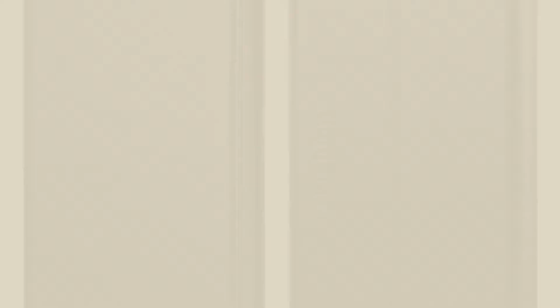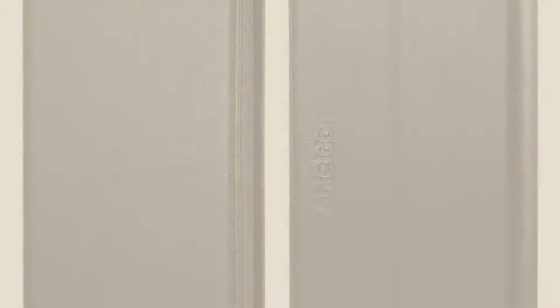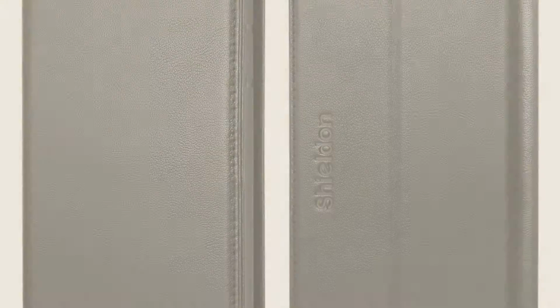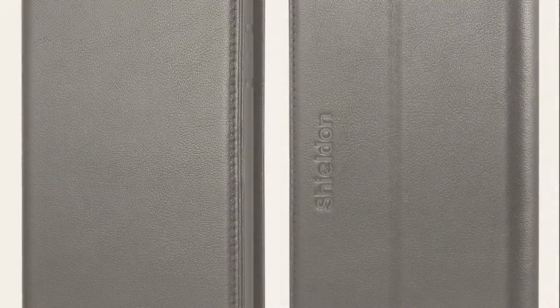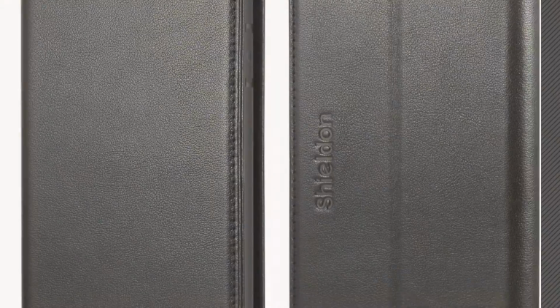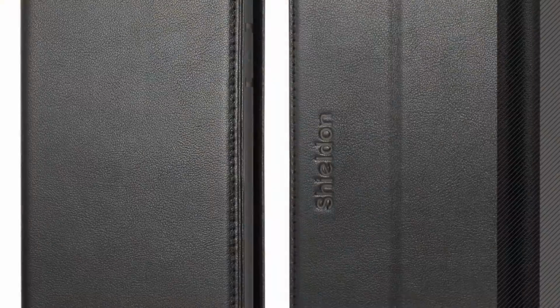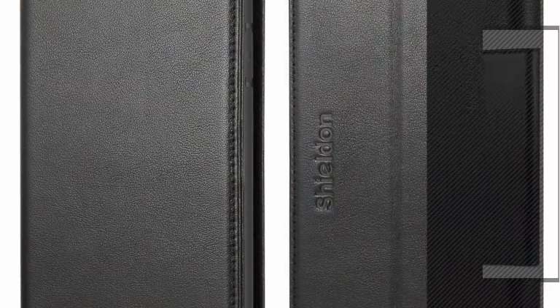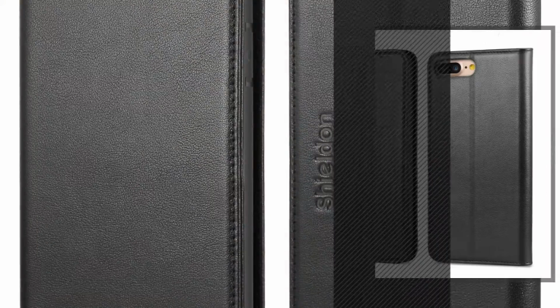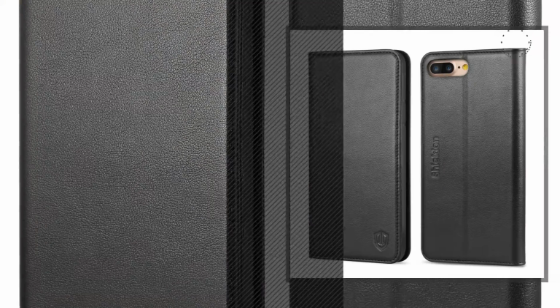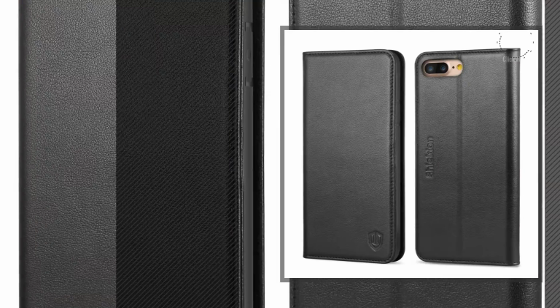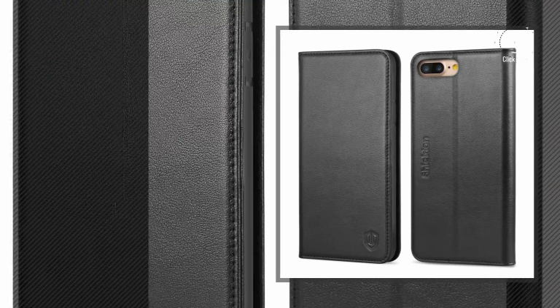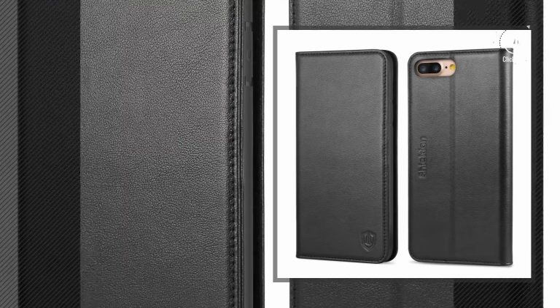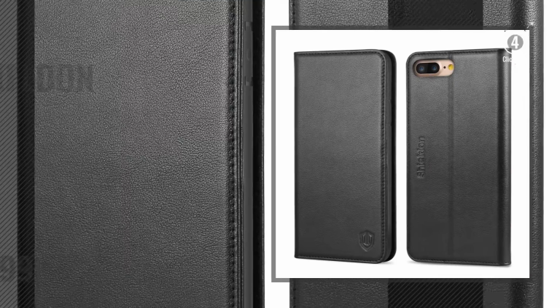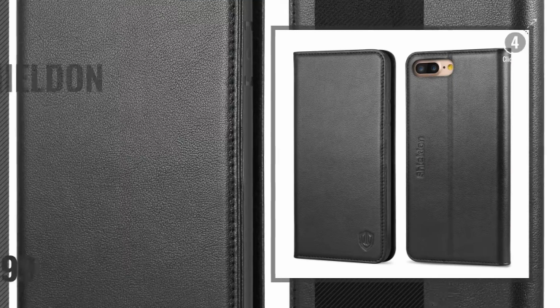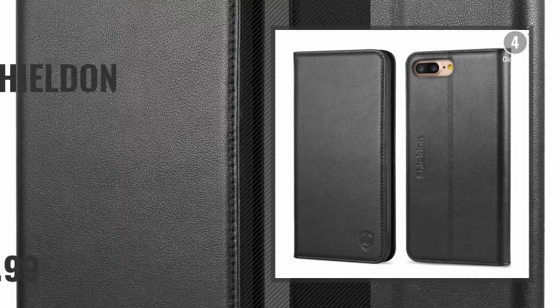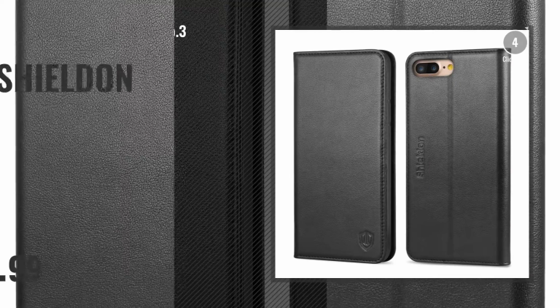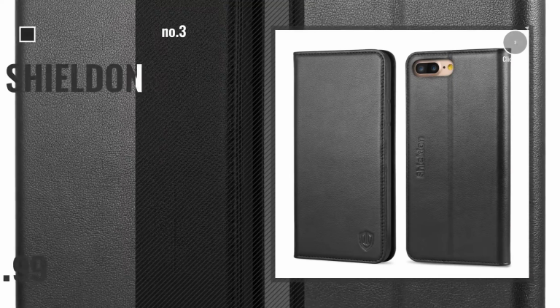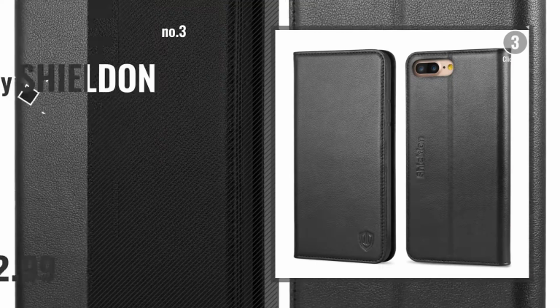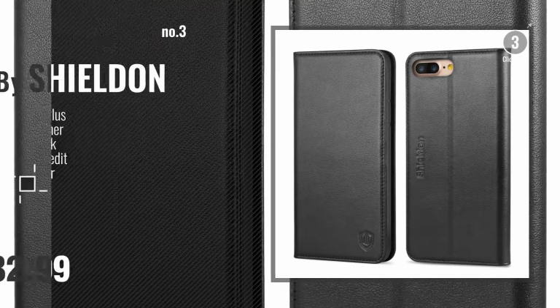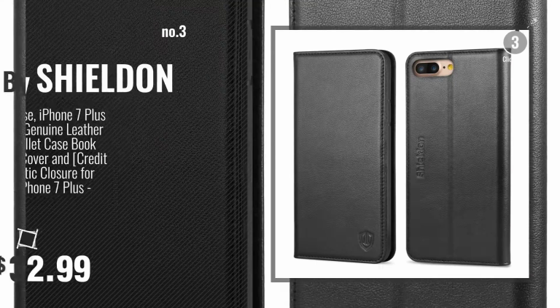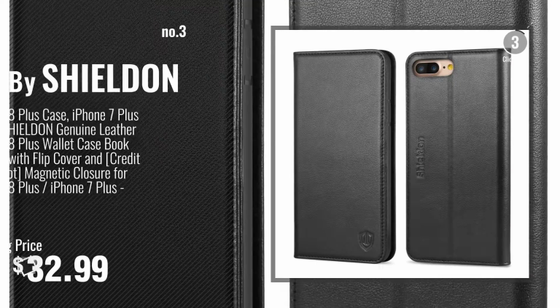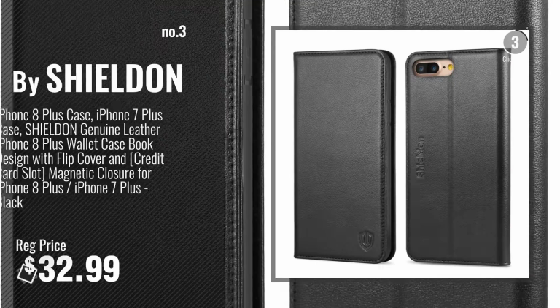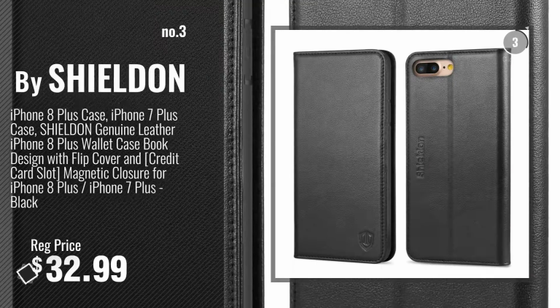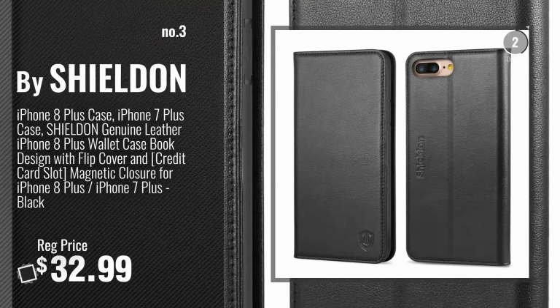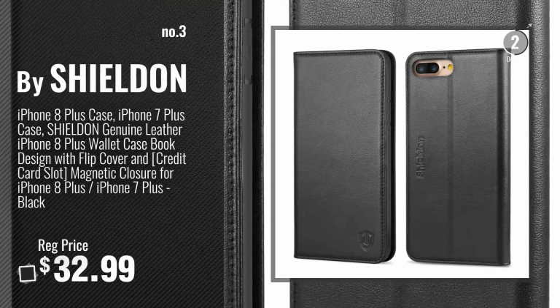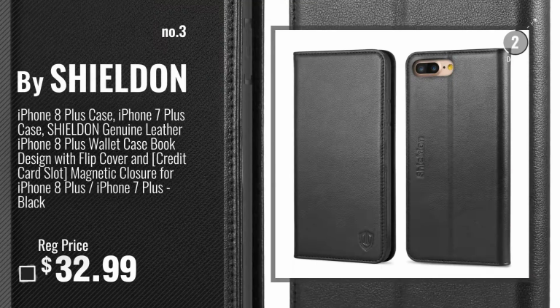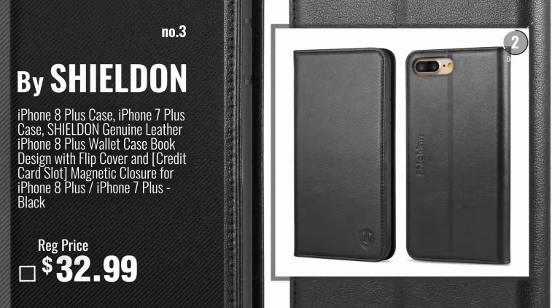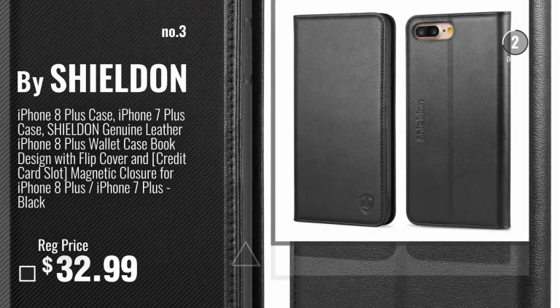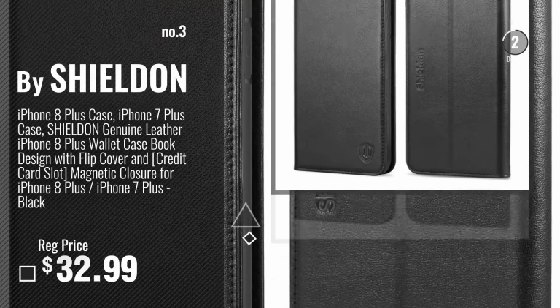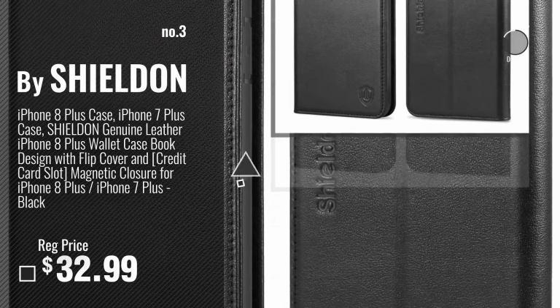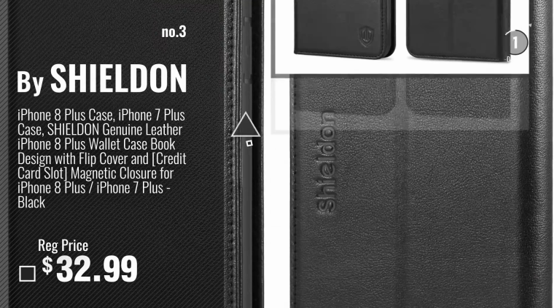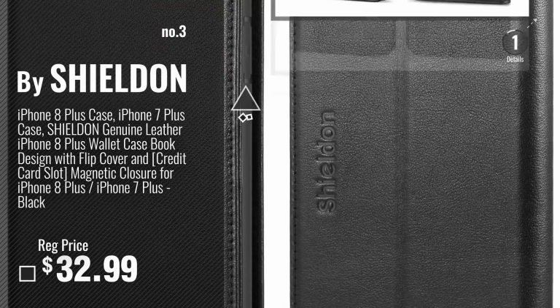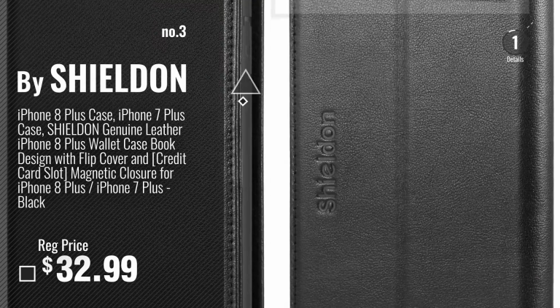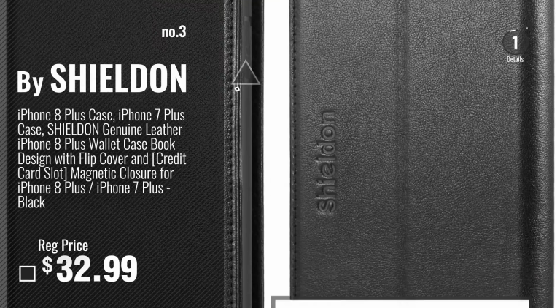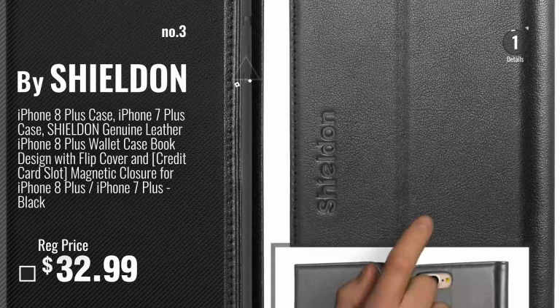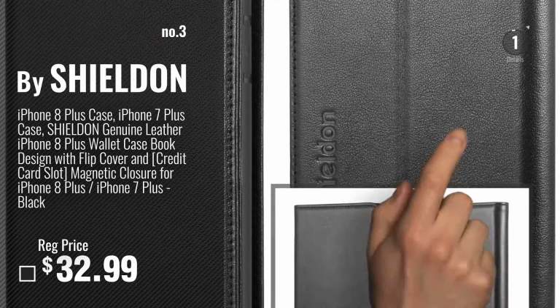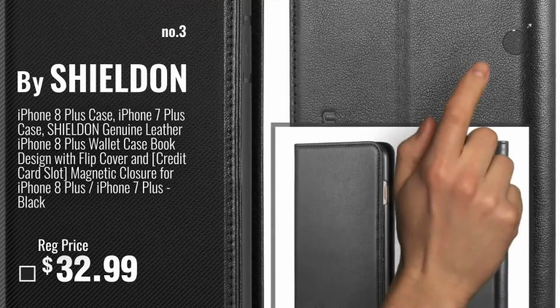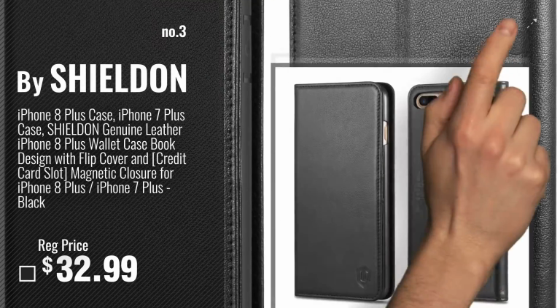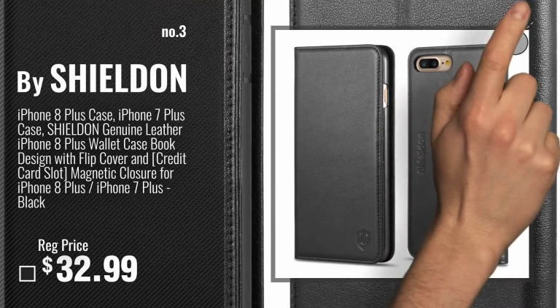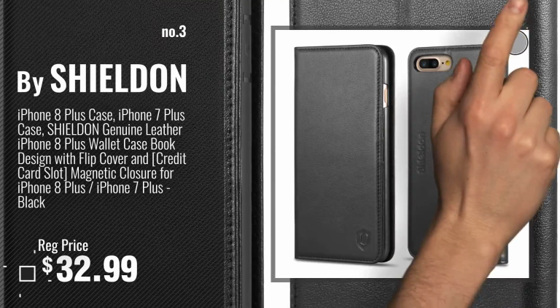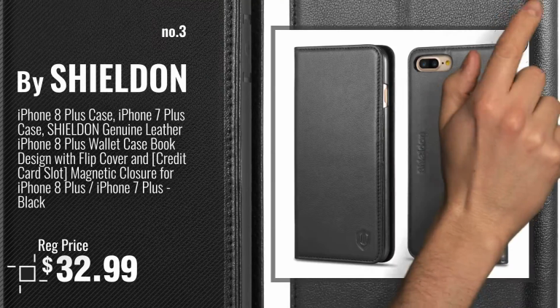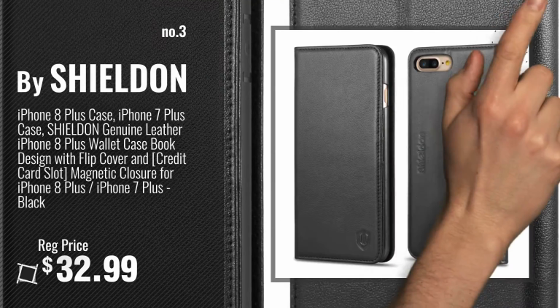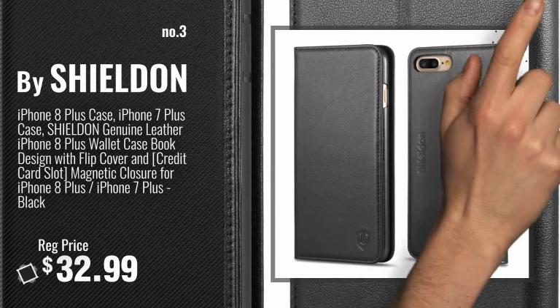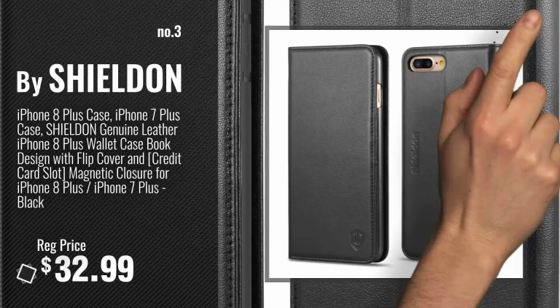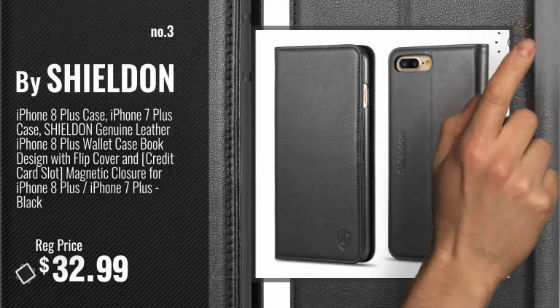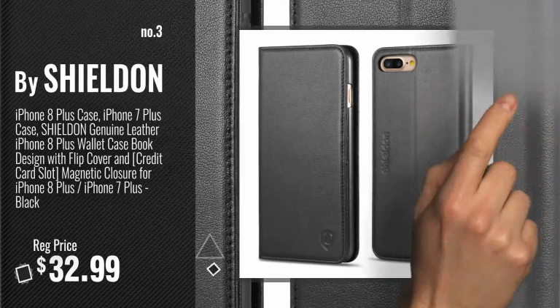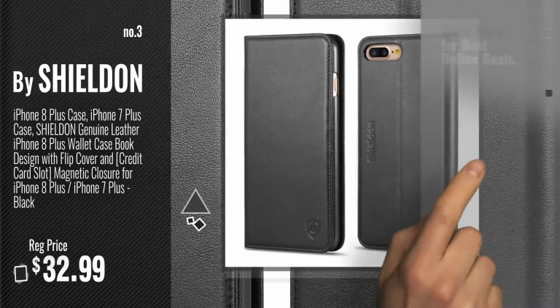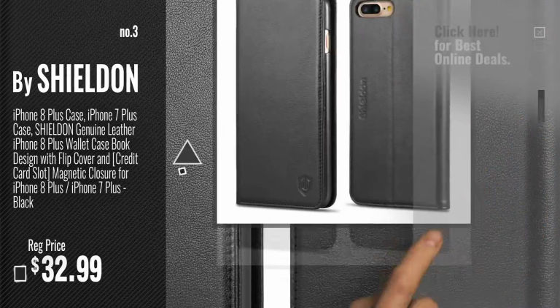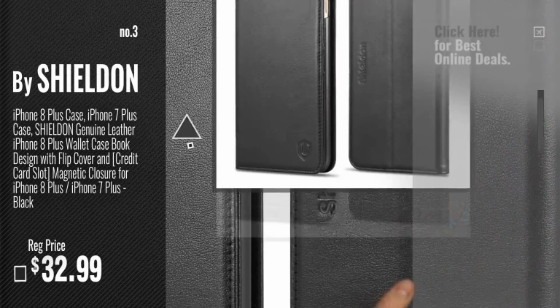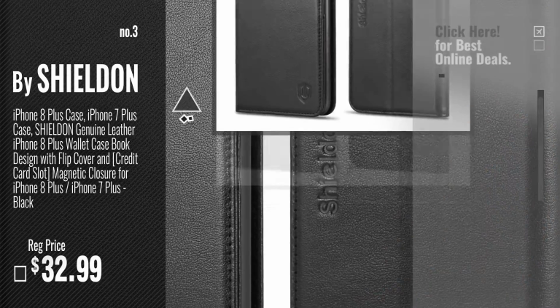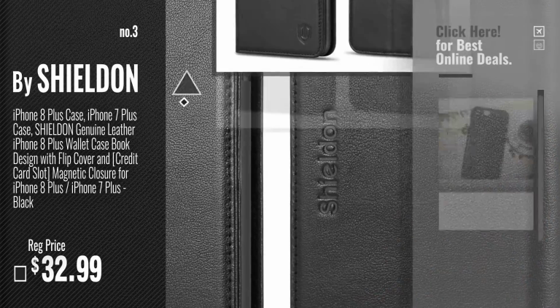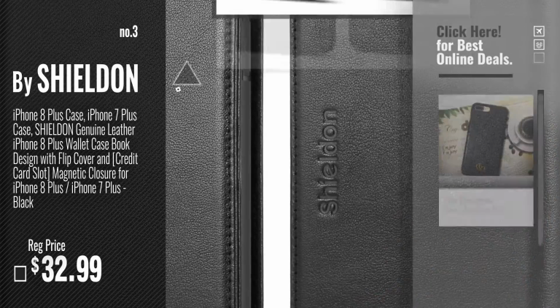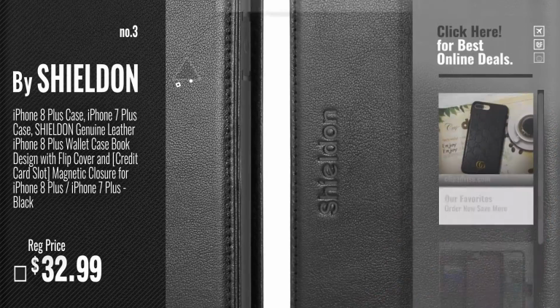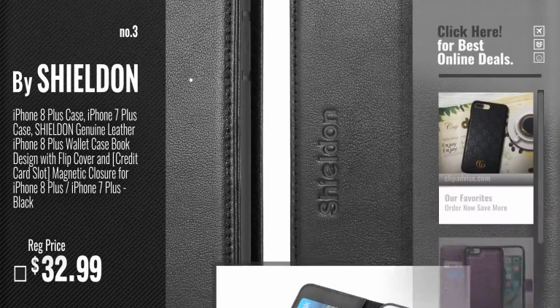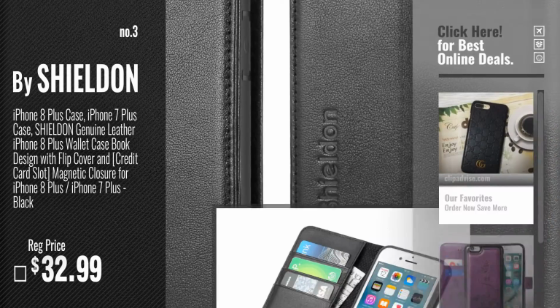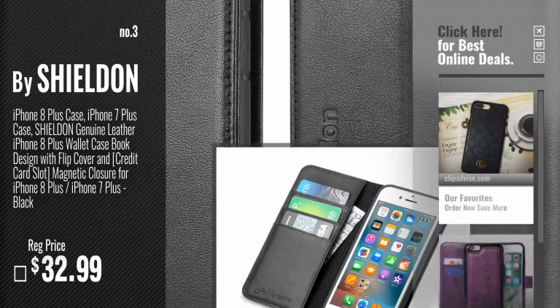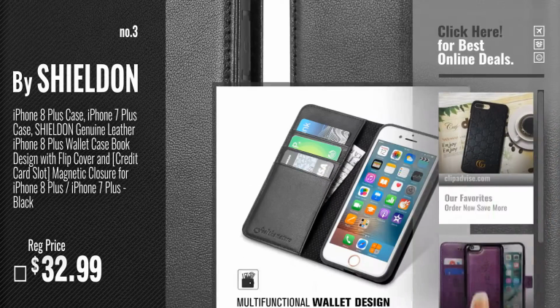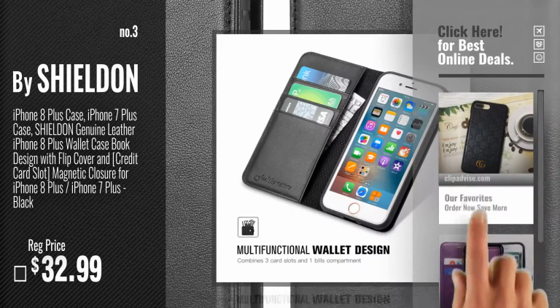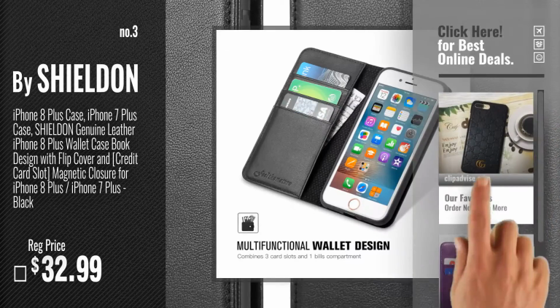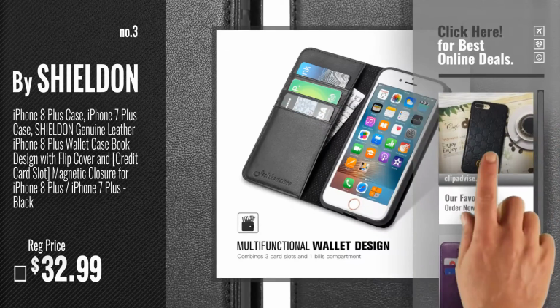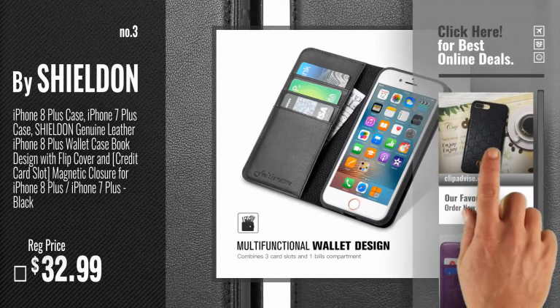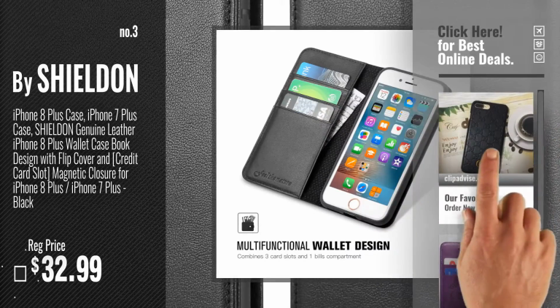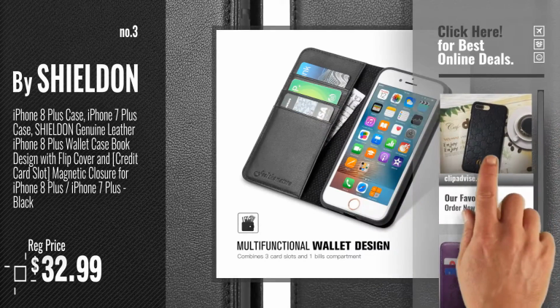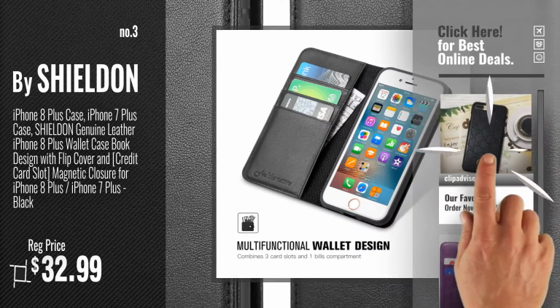Number 3. By Shieldon. For more info about these Flip Cases, just click this circle.